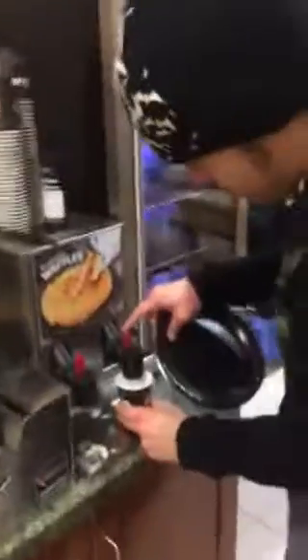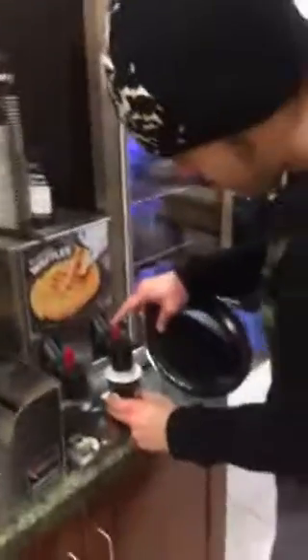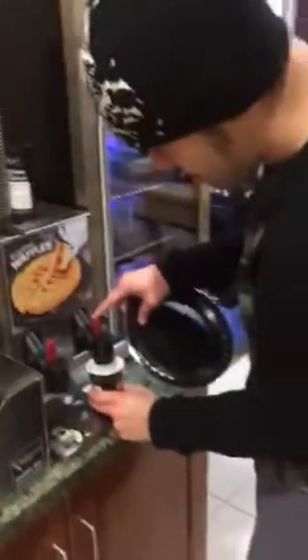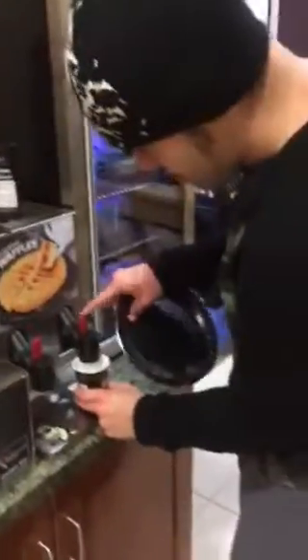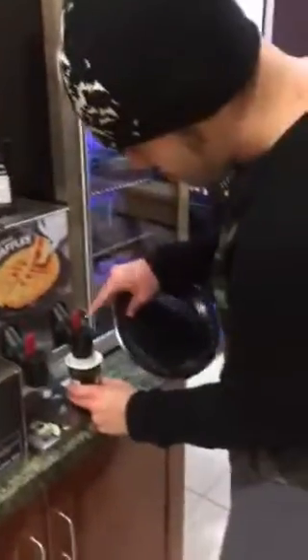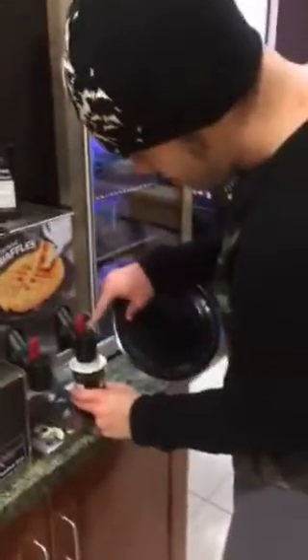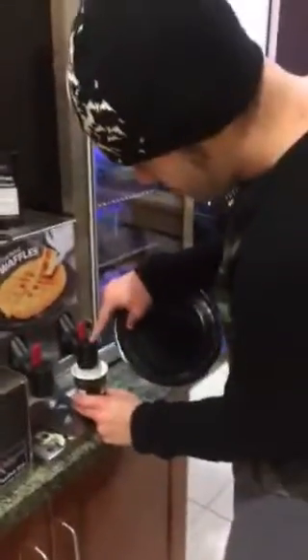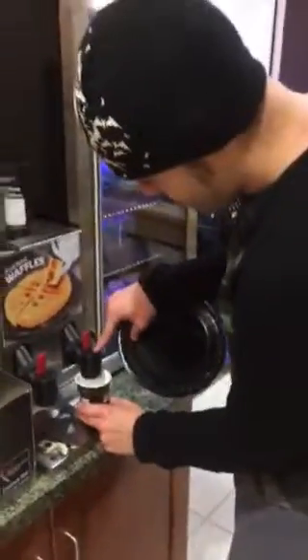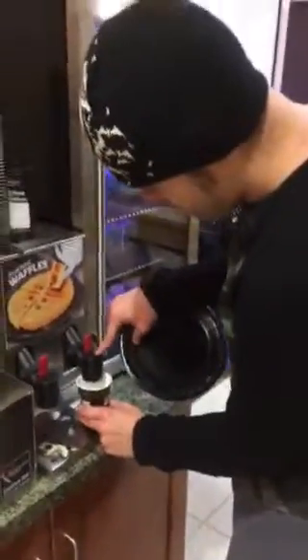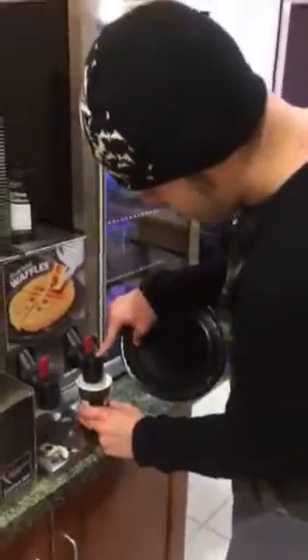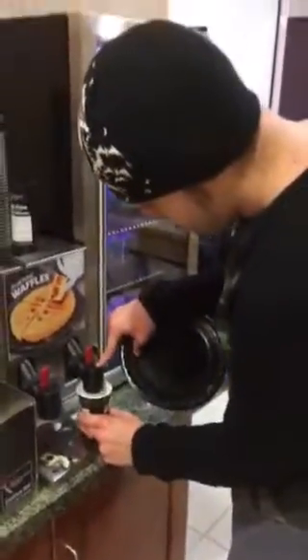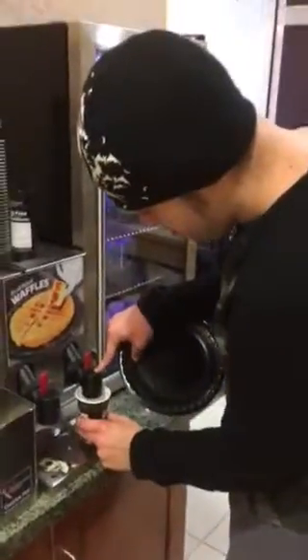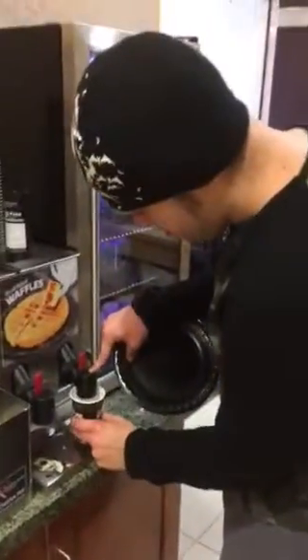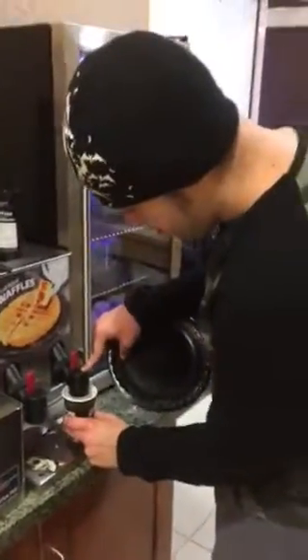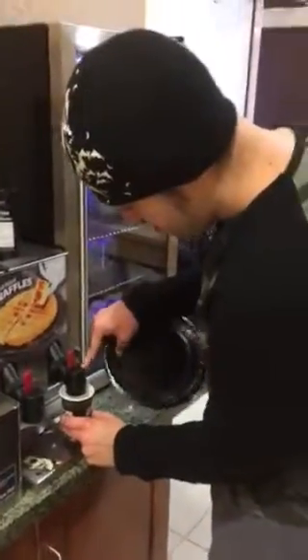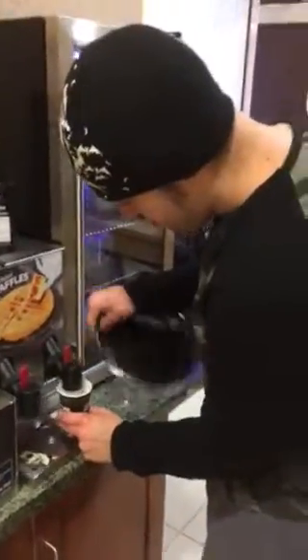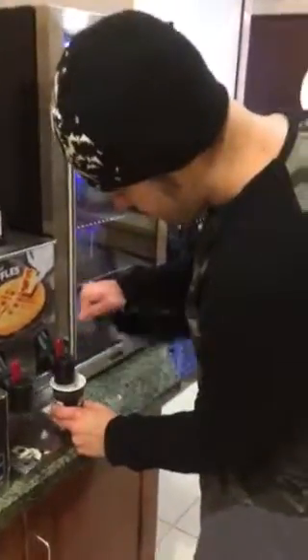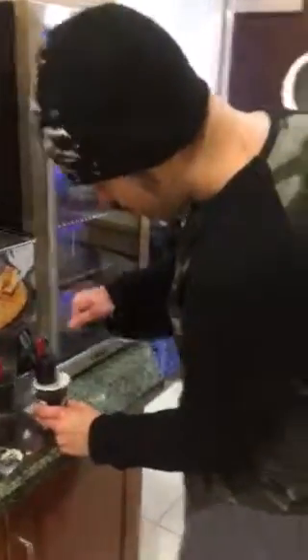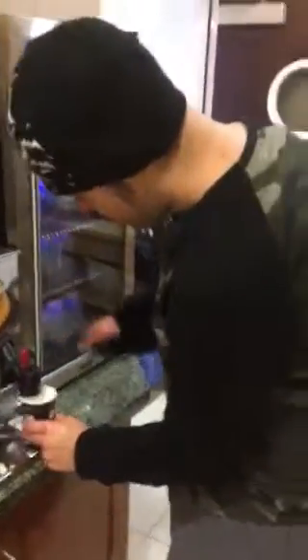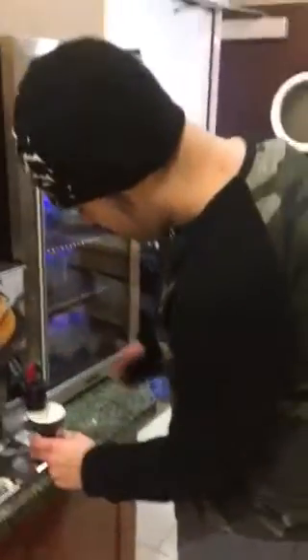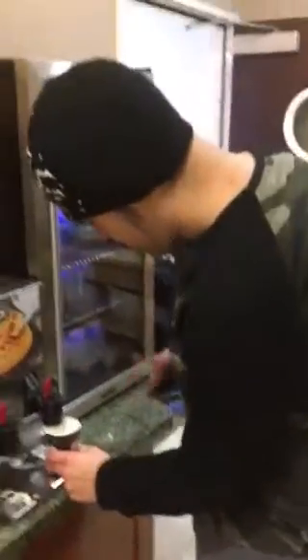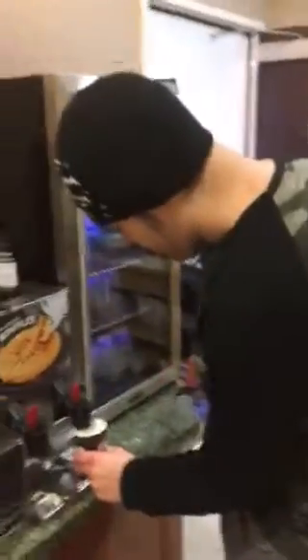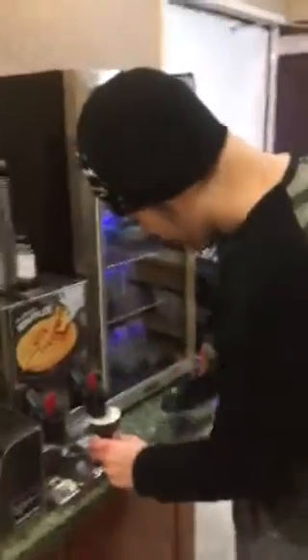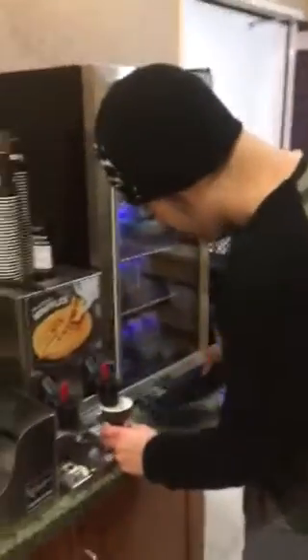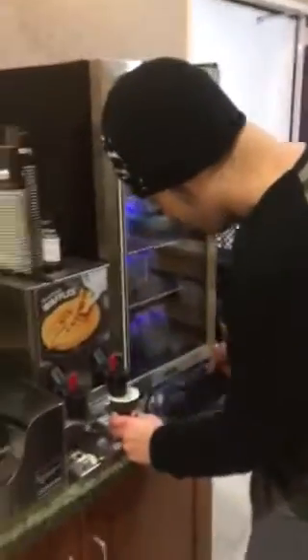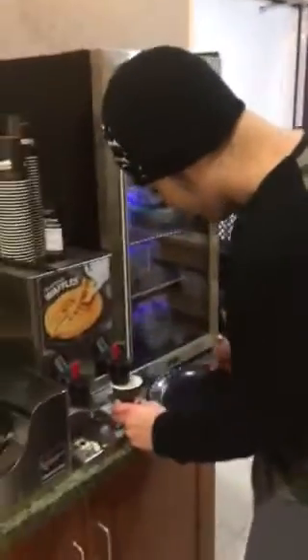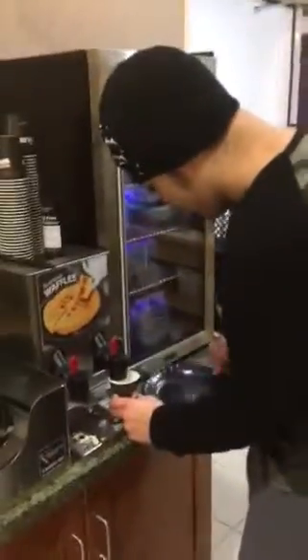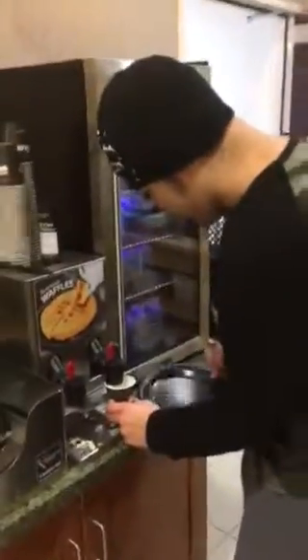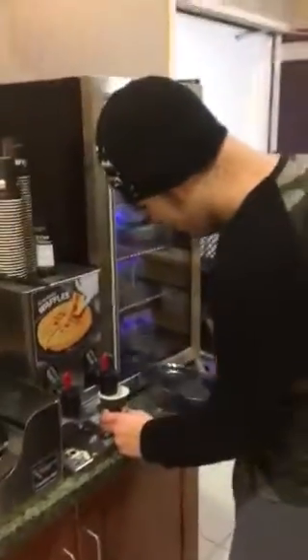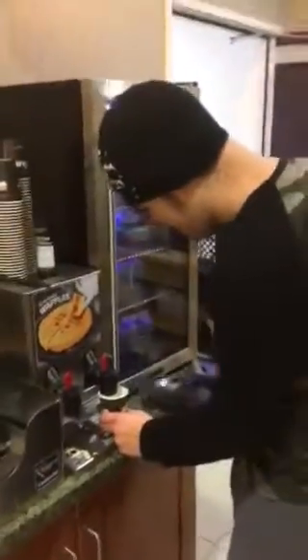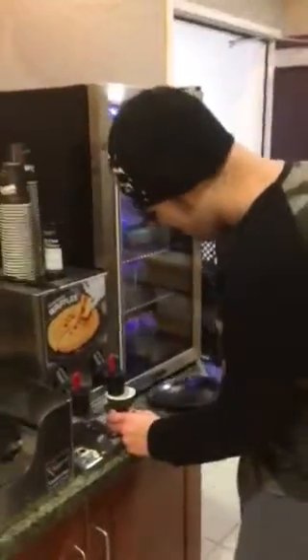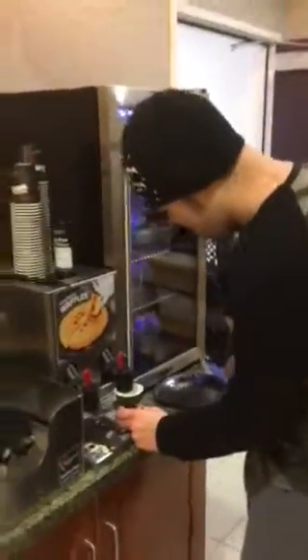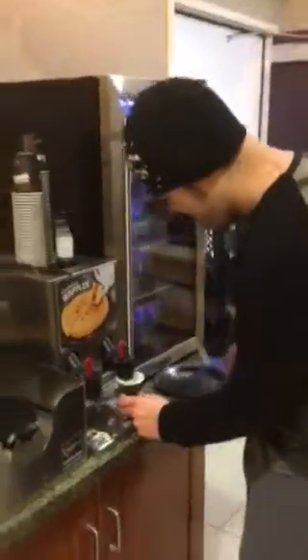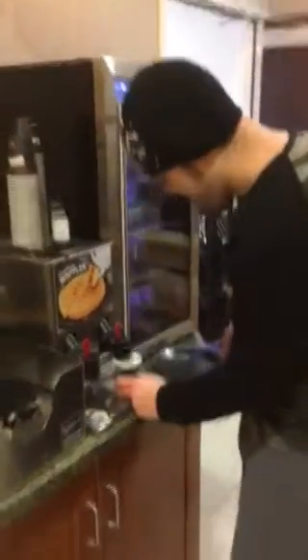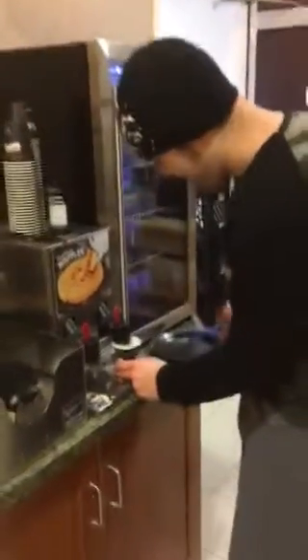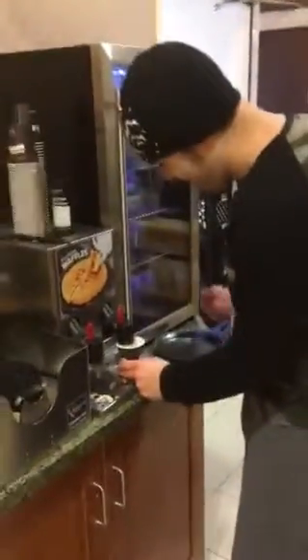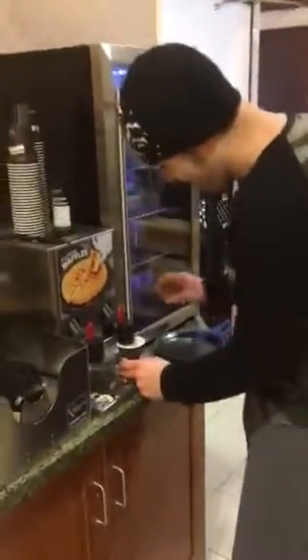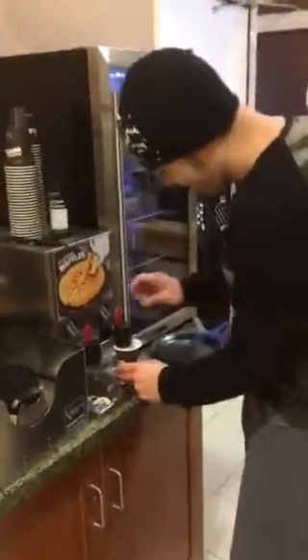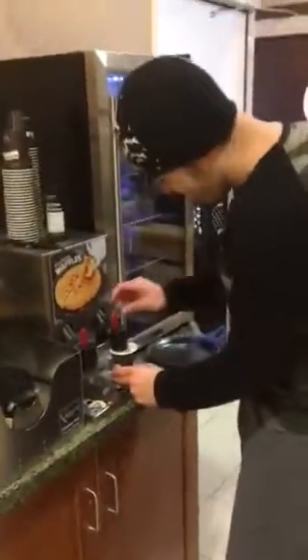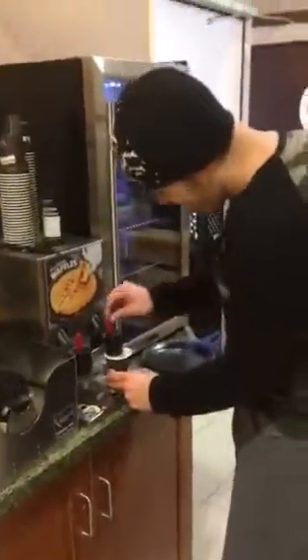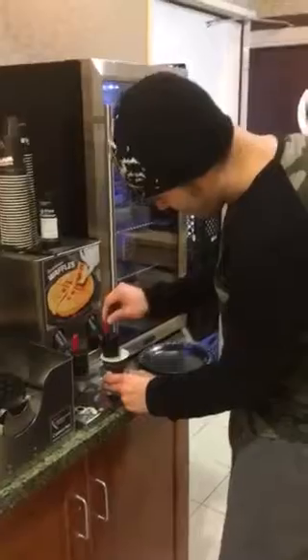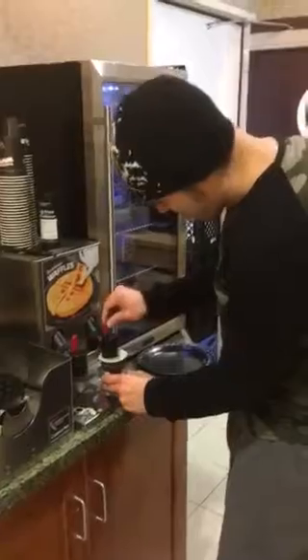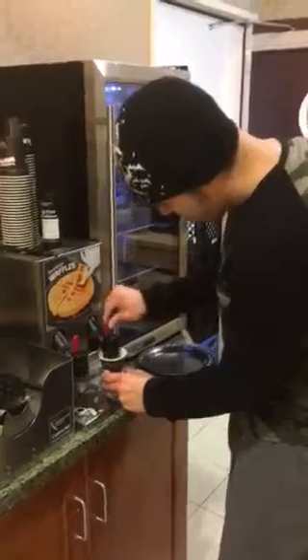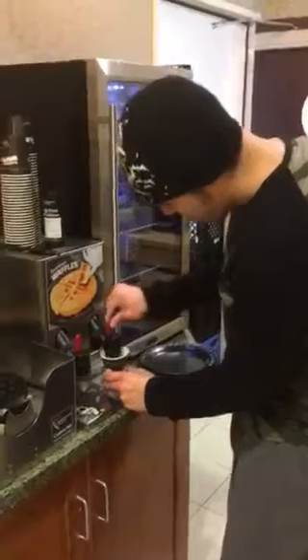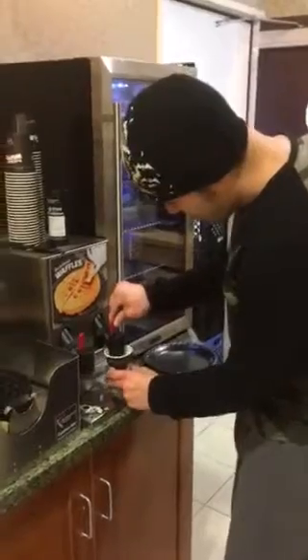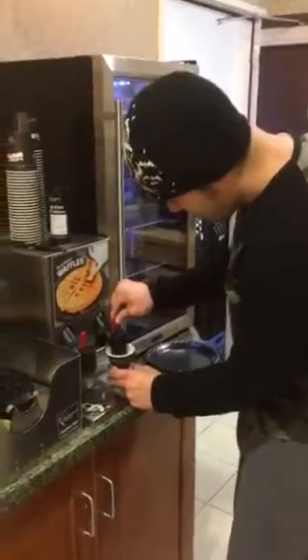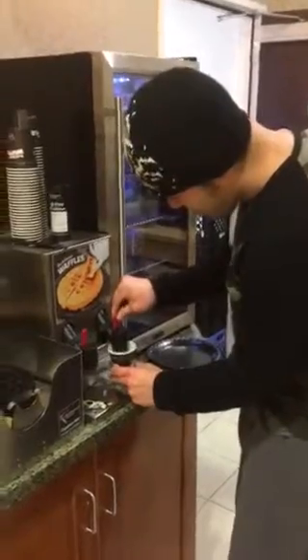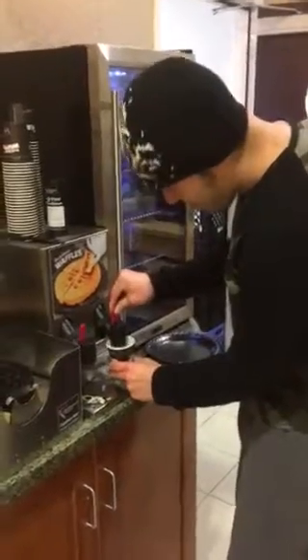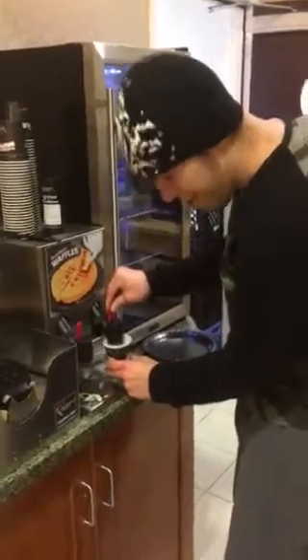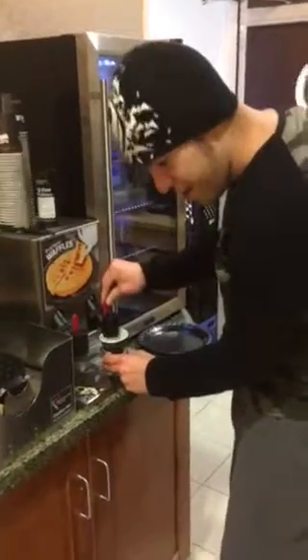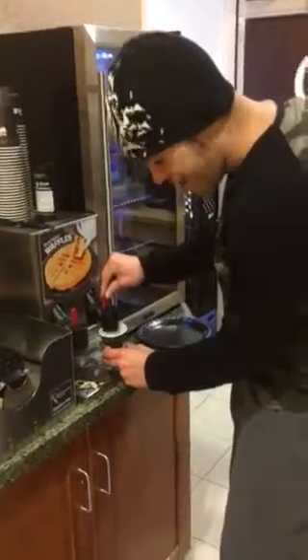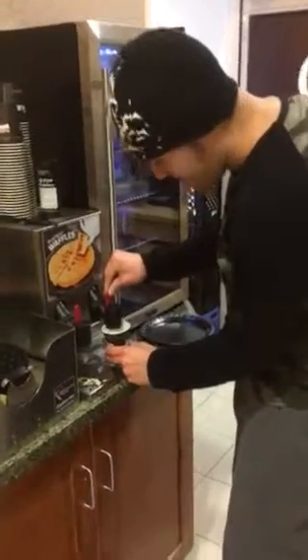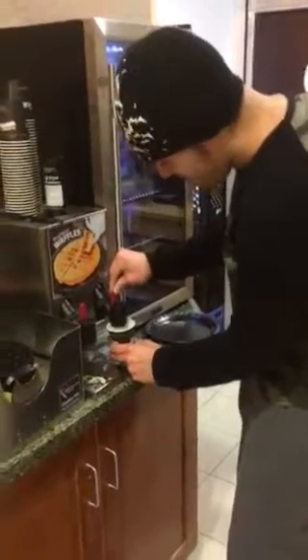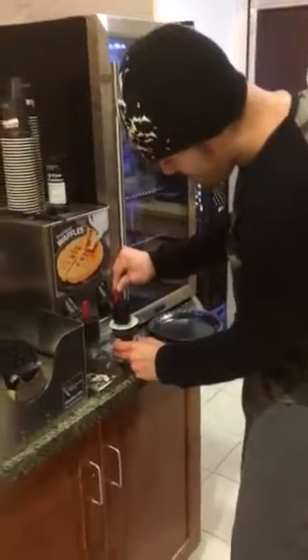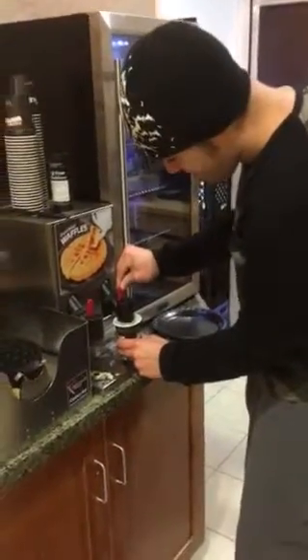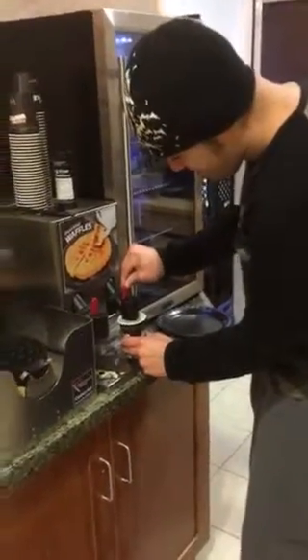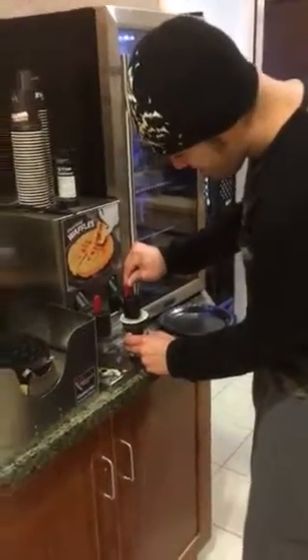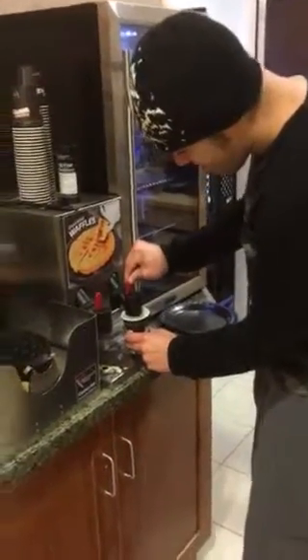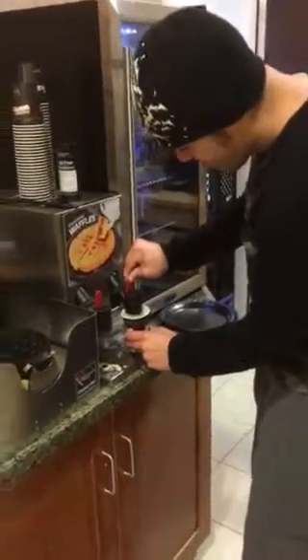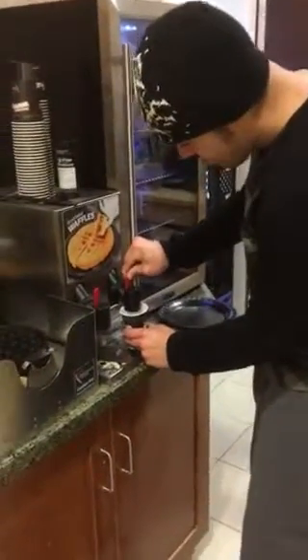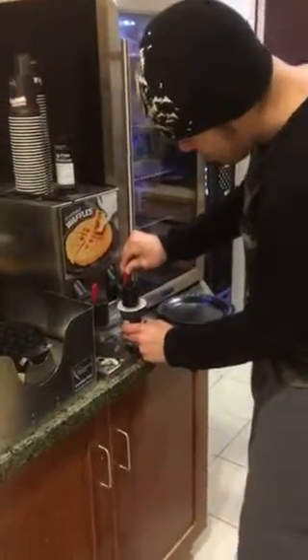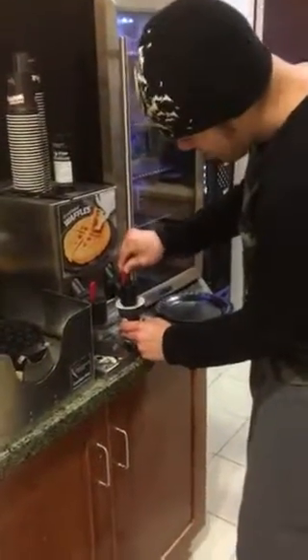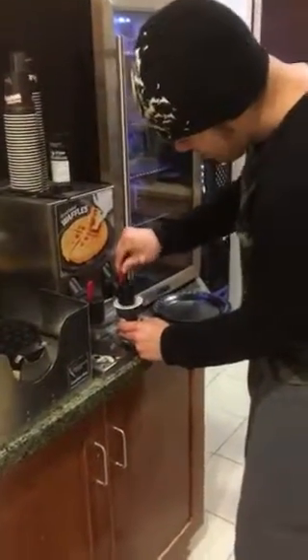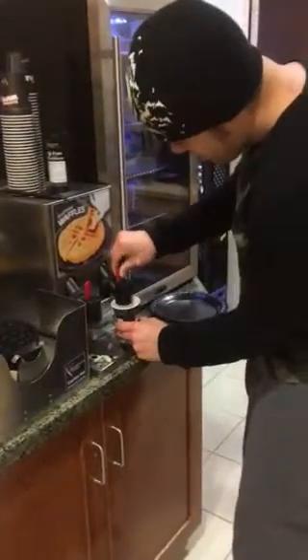This is the first time we ever made waffles. I love it! Fill it up to that line.